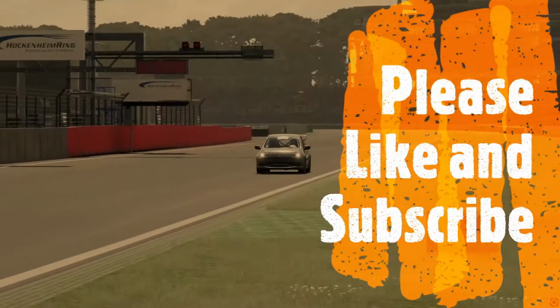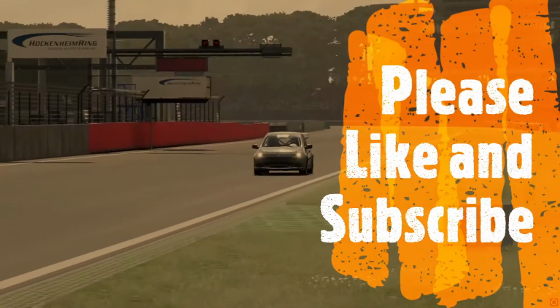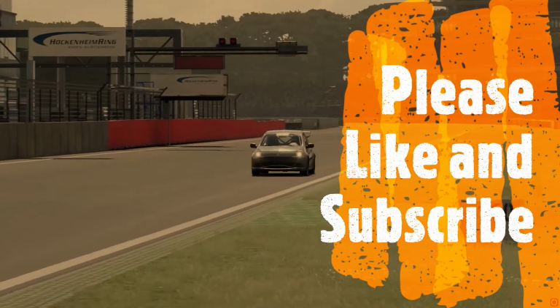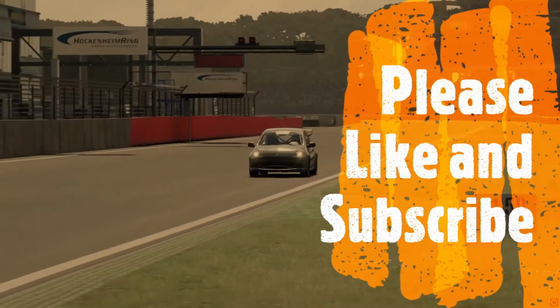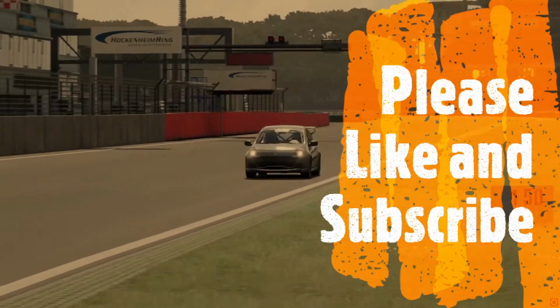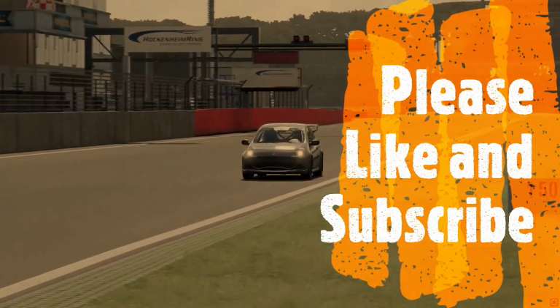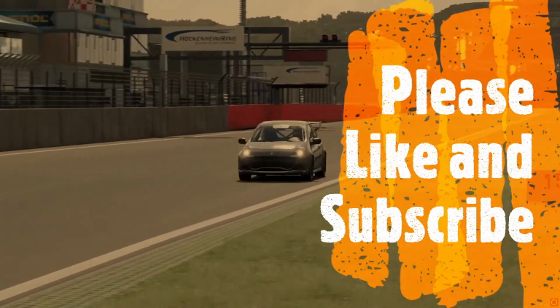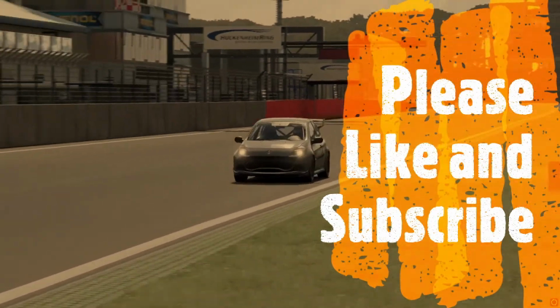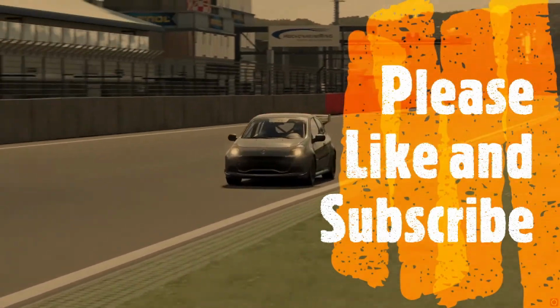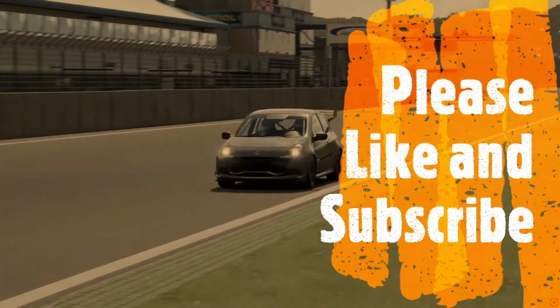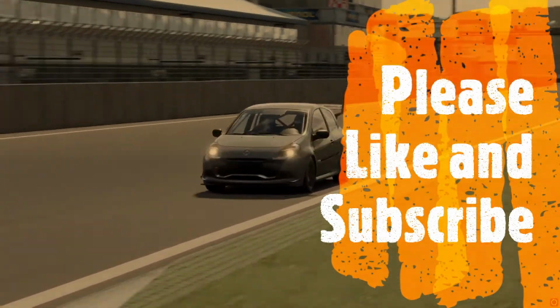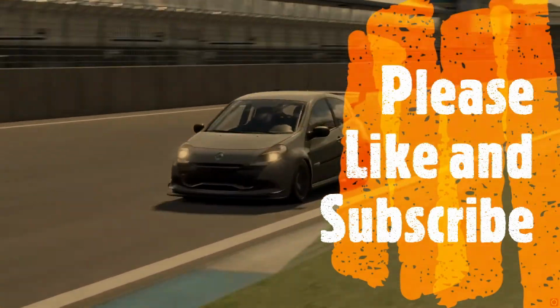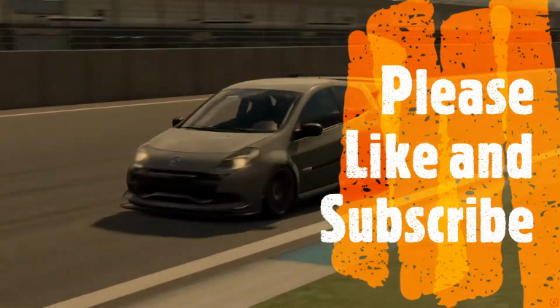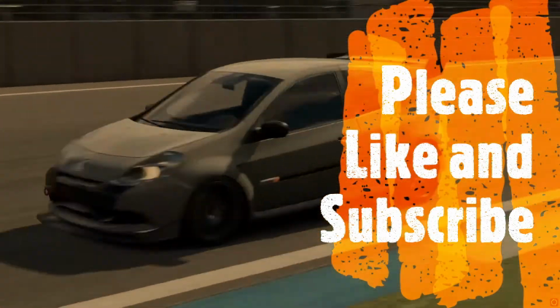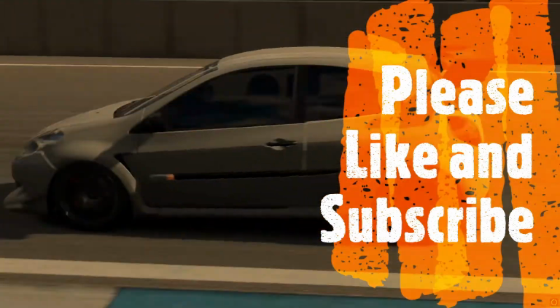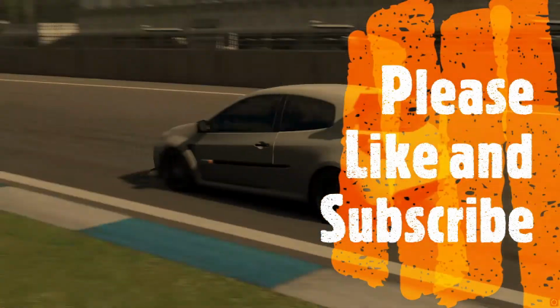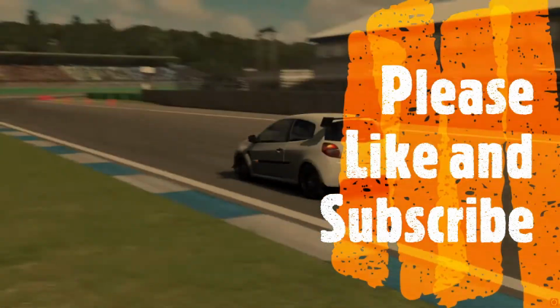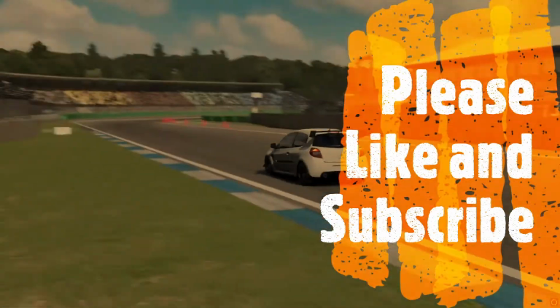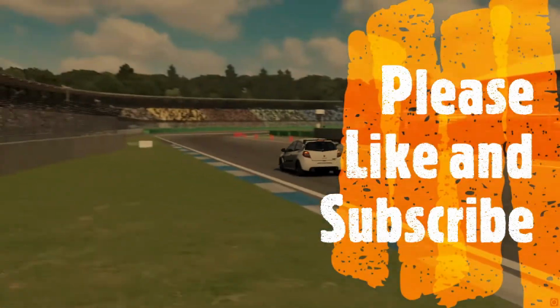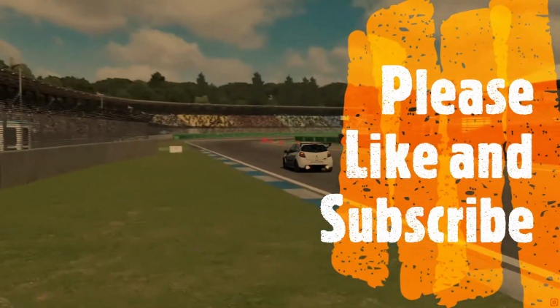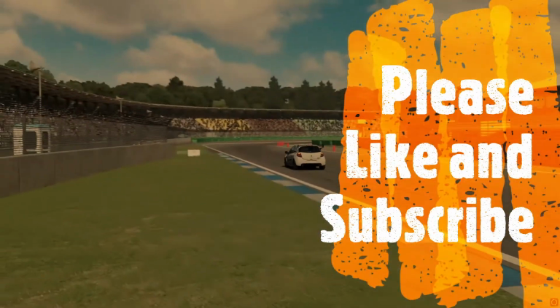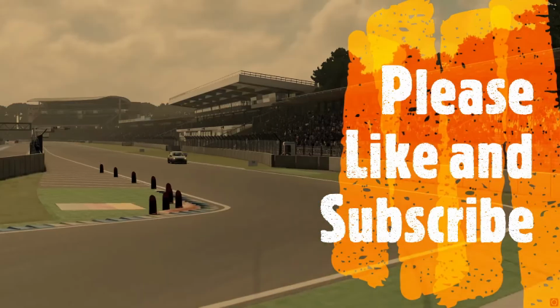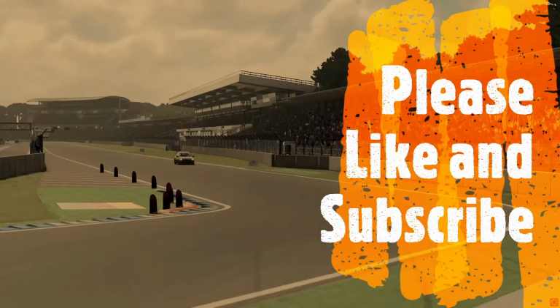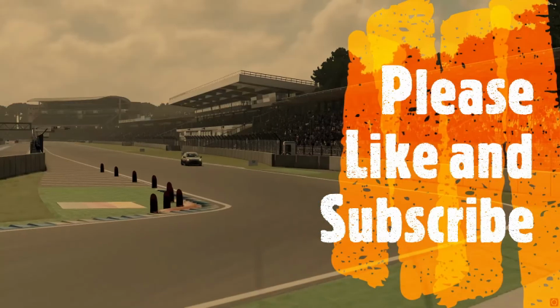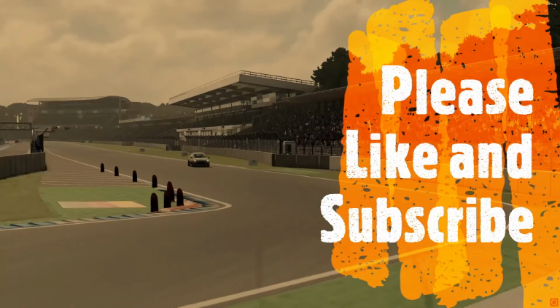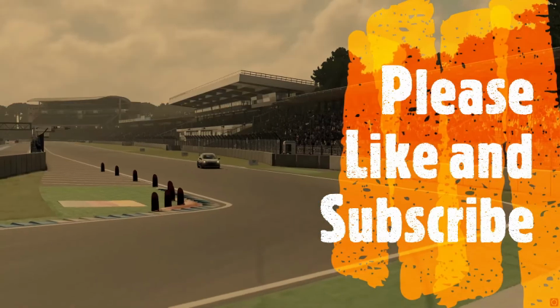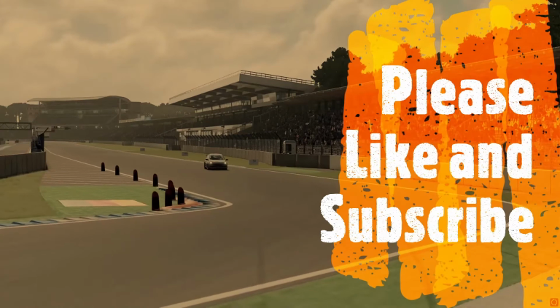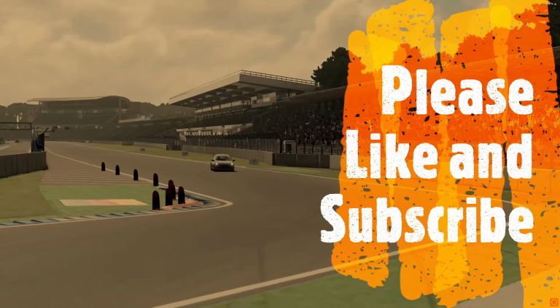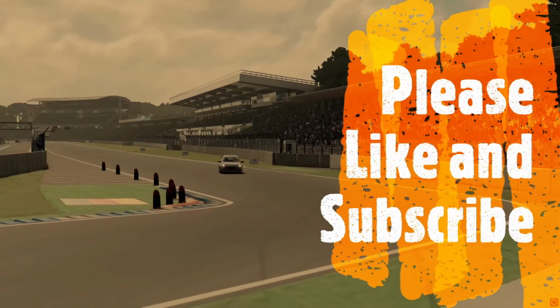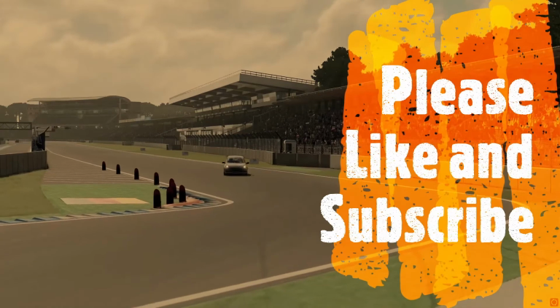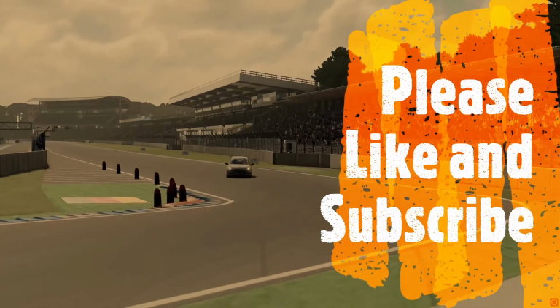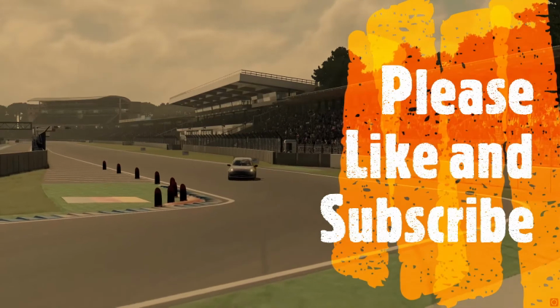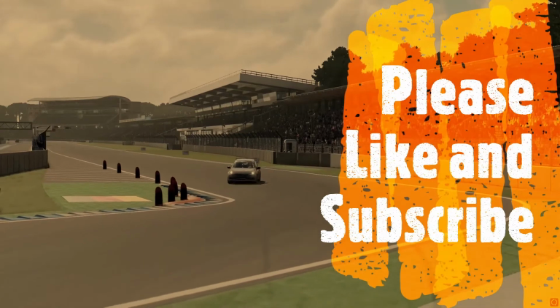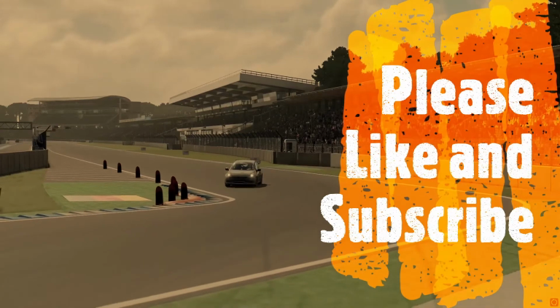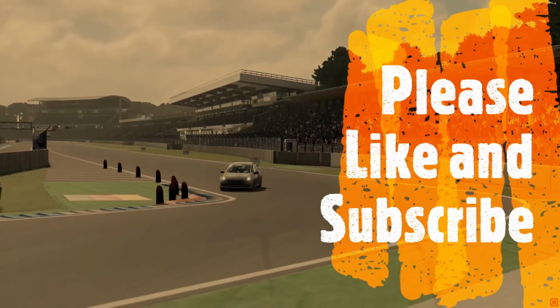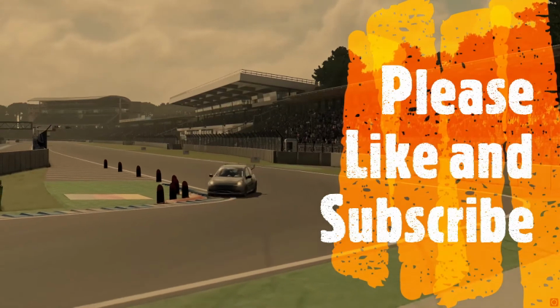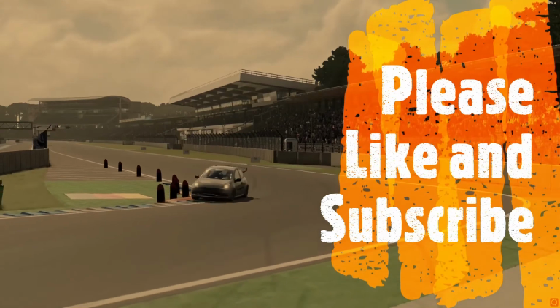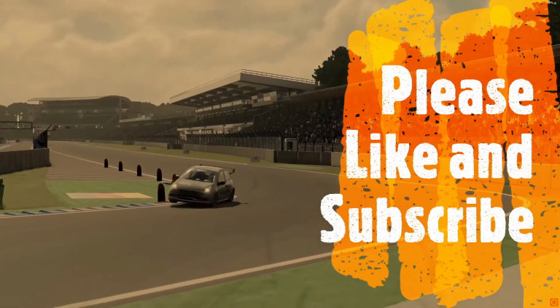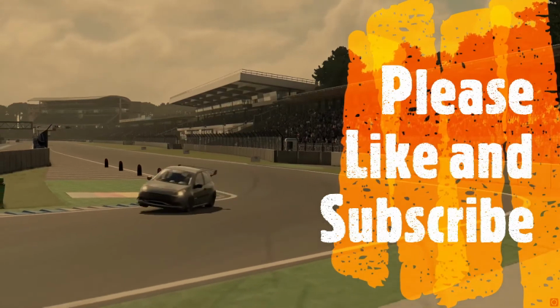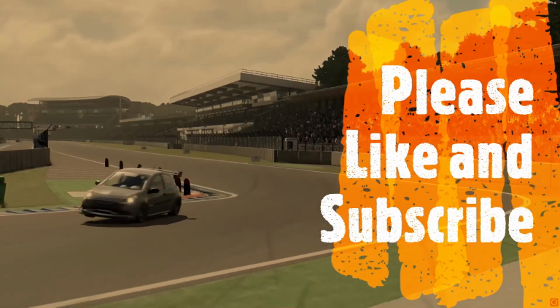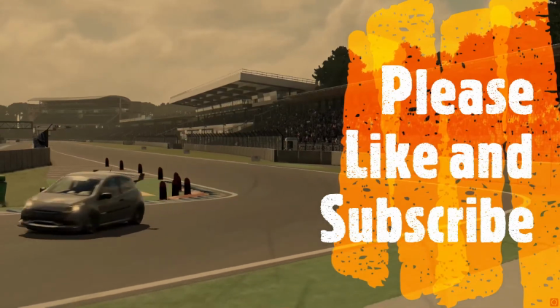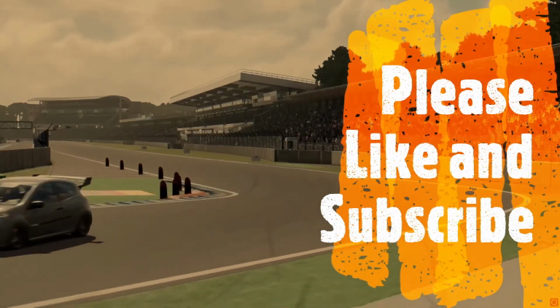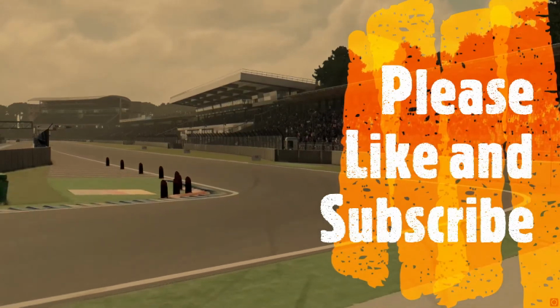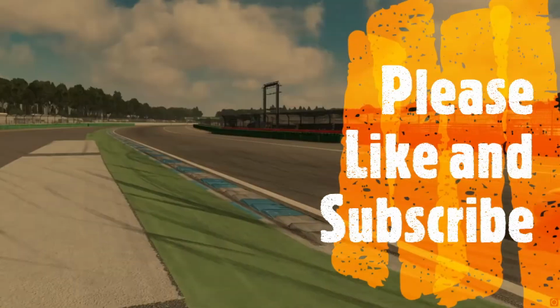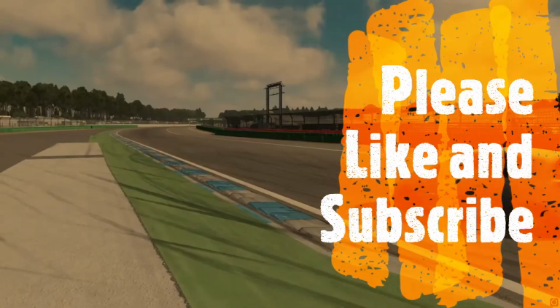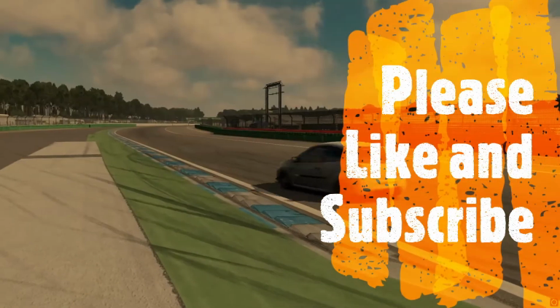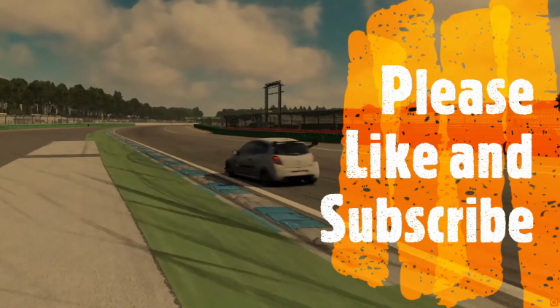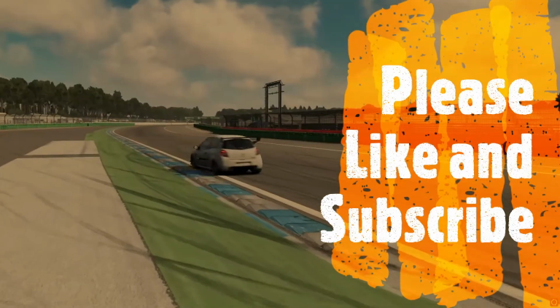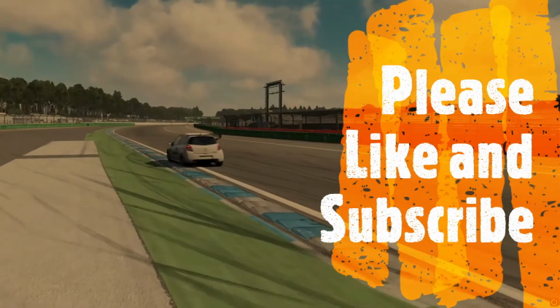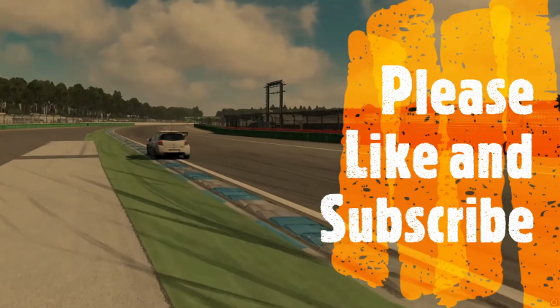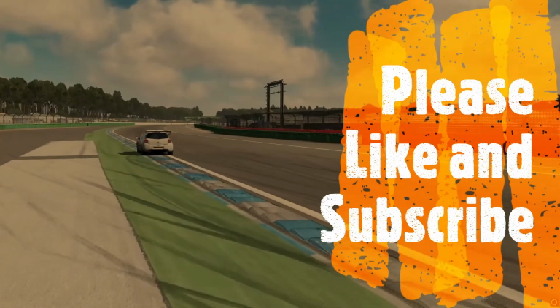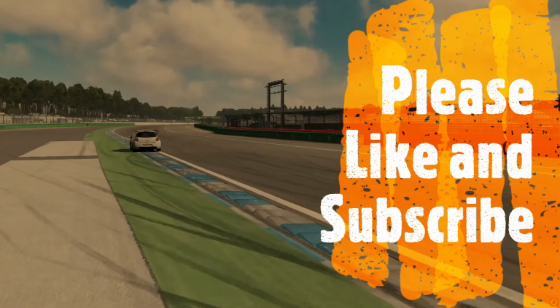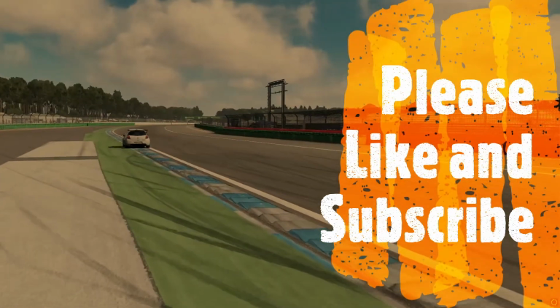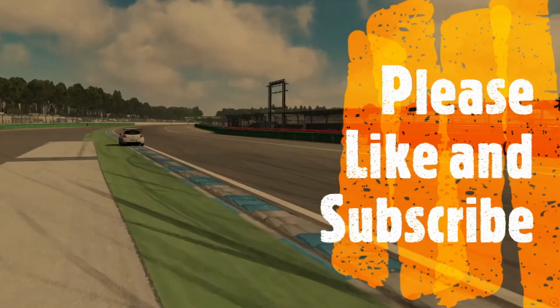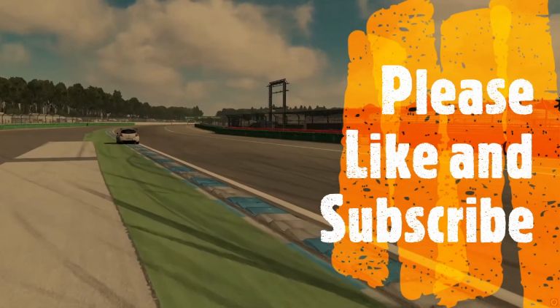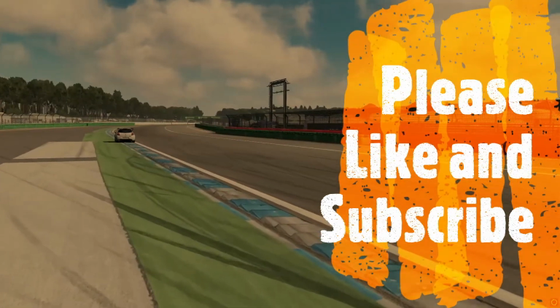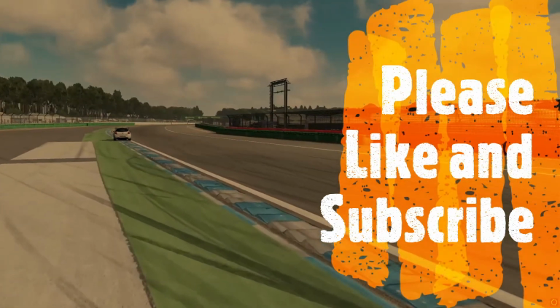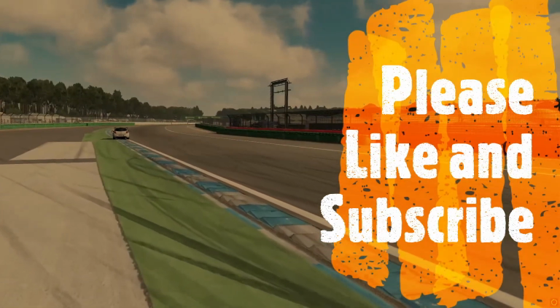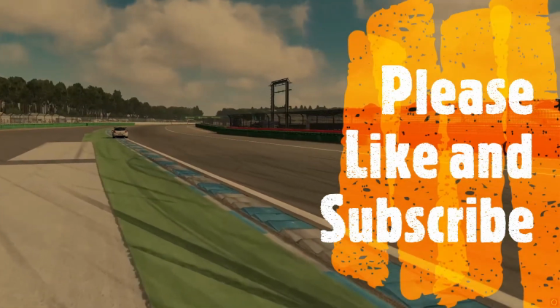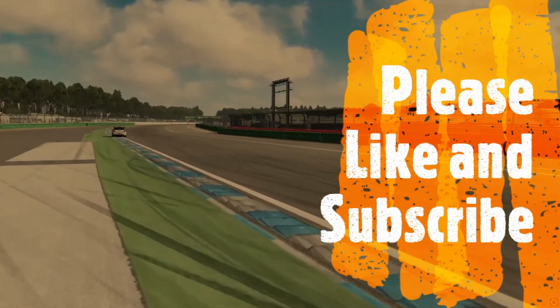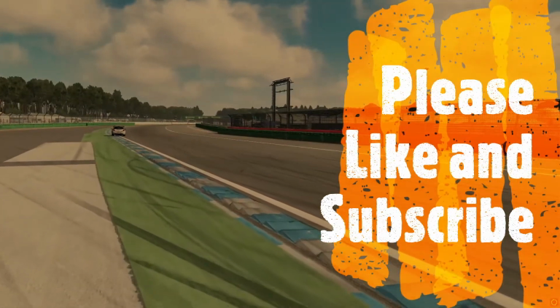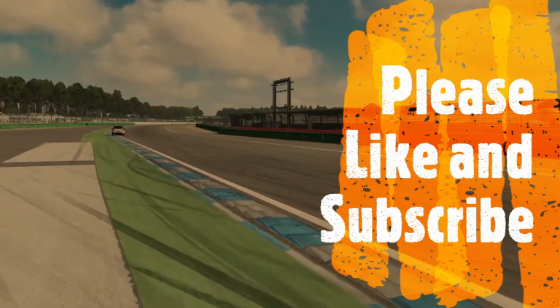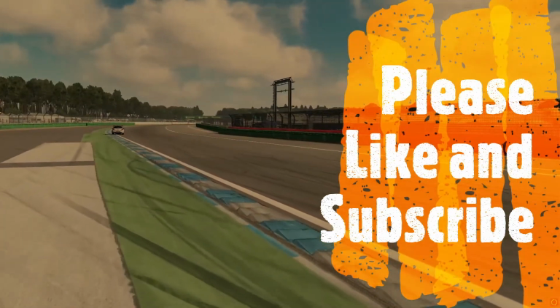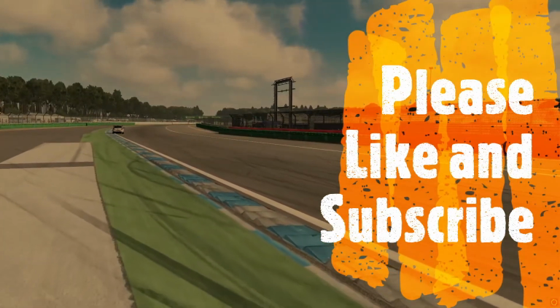Thank you guys so much for watching. Please like or subscribe as I'm a small channel and it really helps me out. See you in the next one.